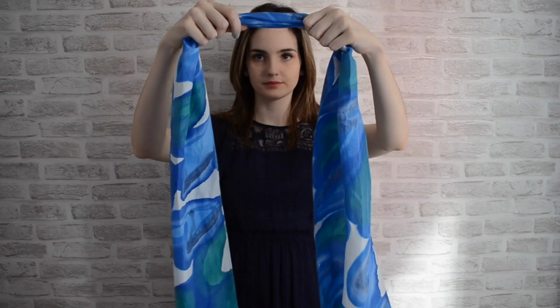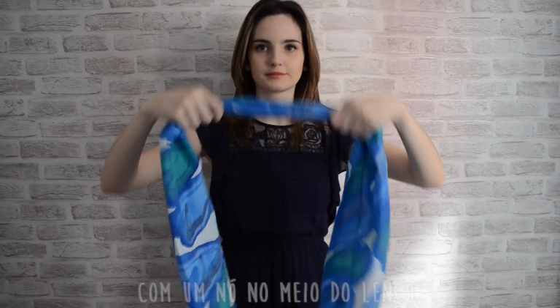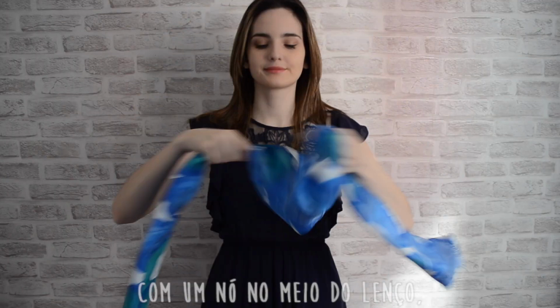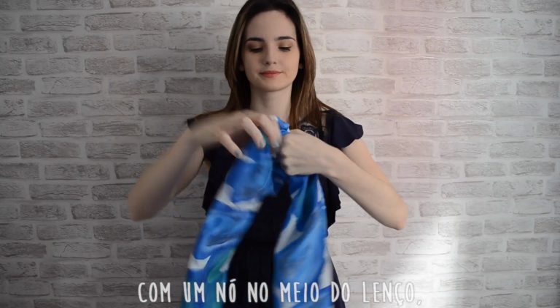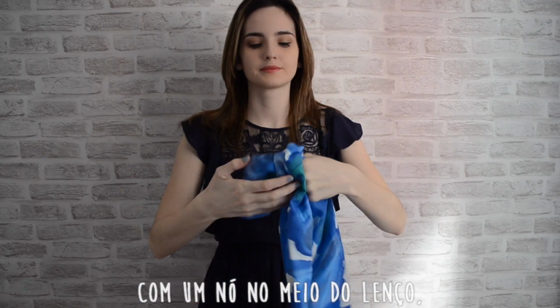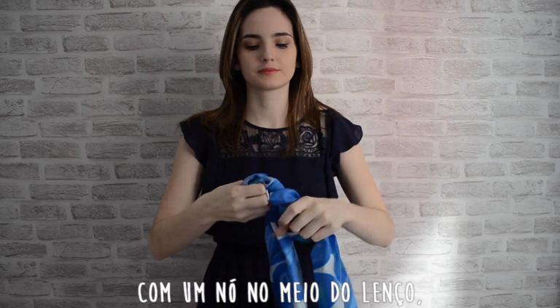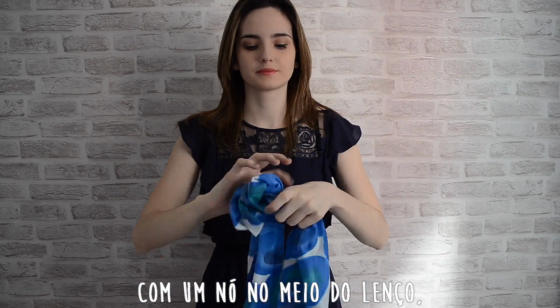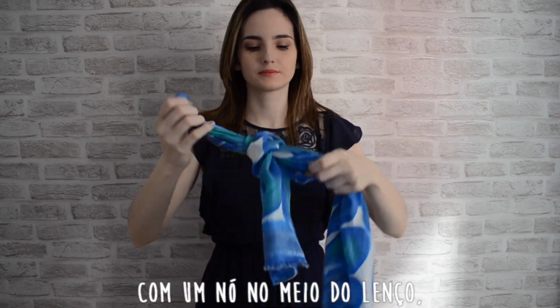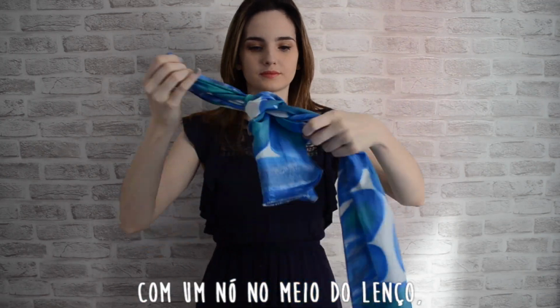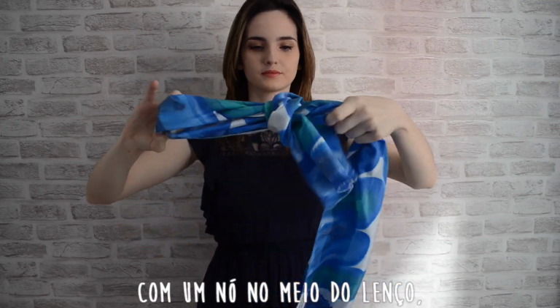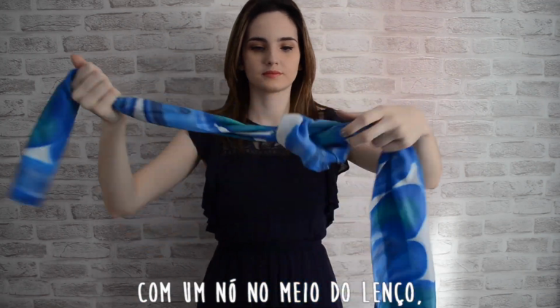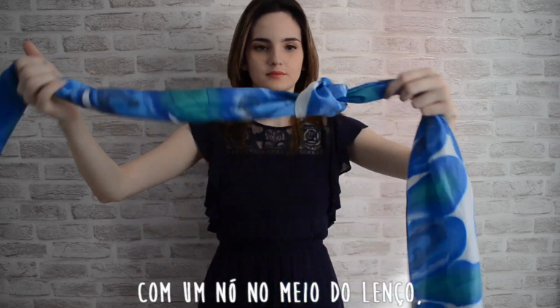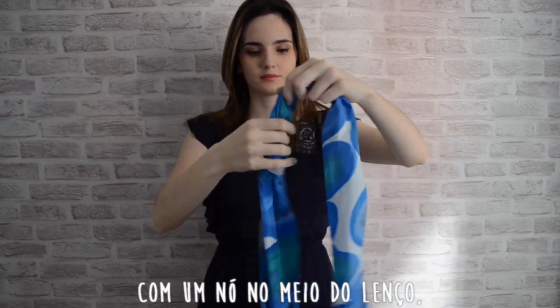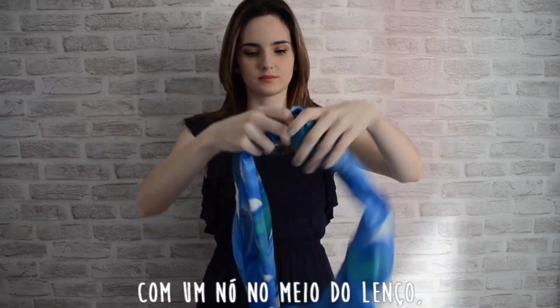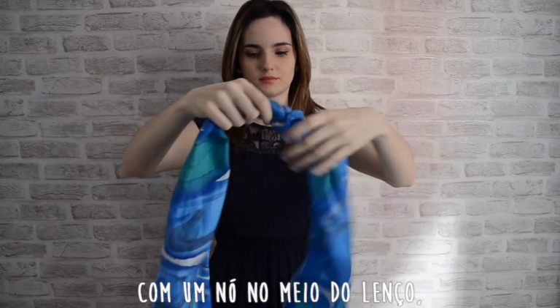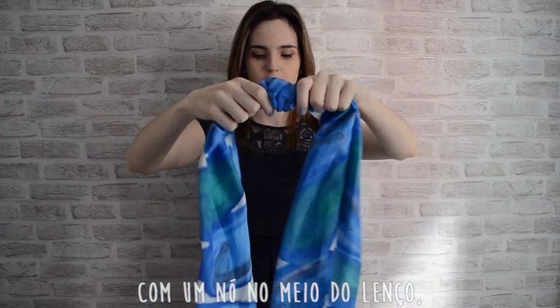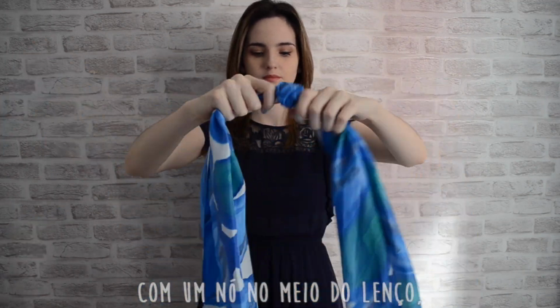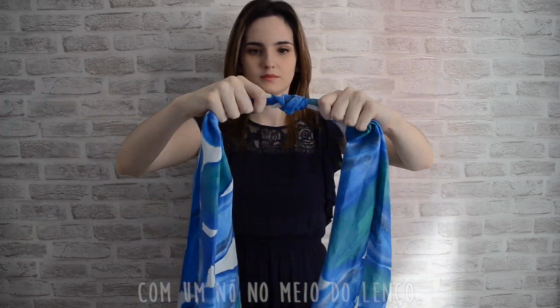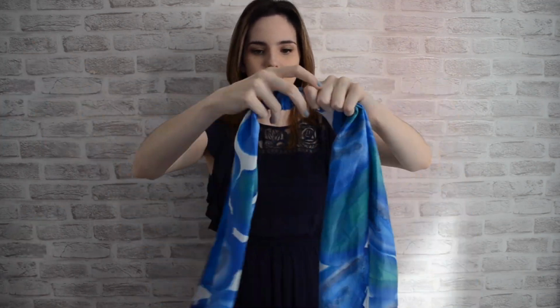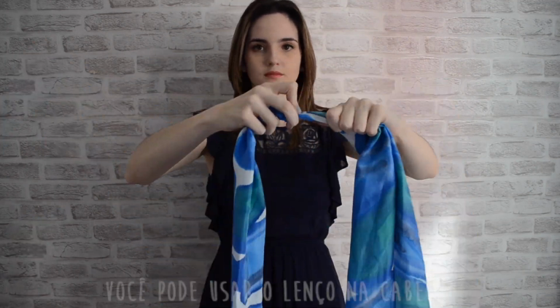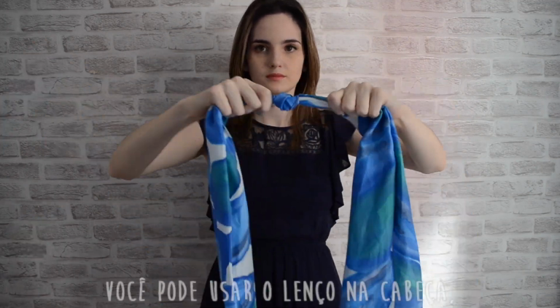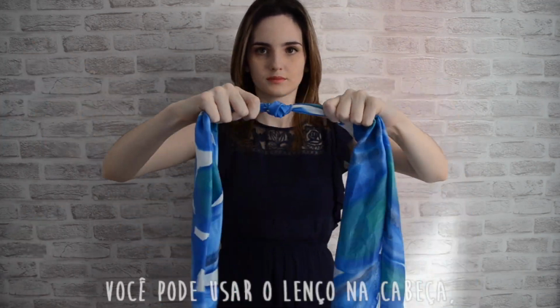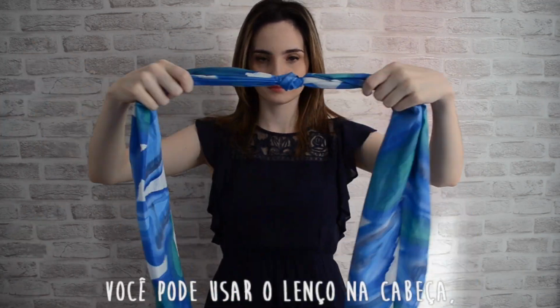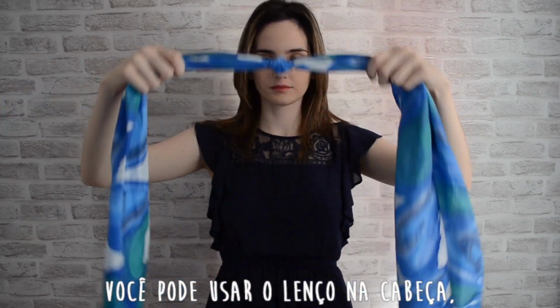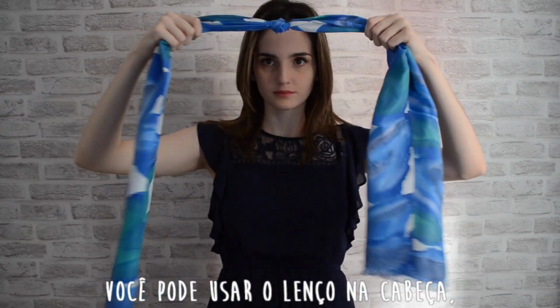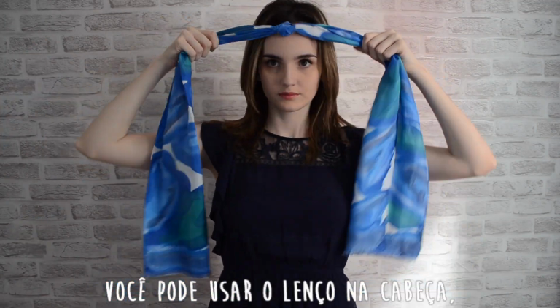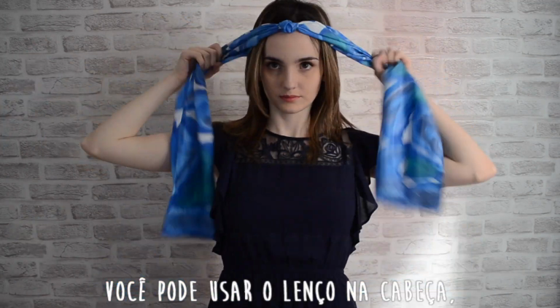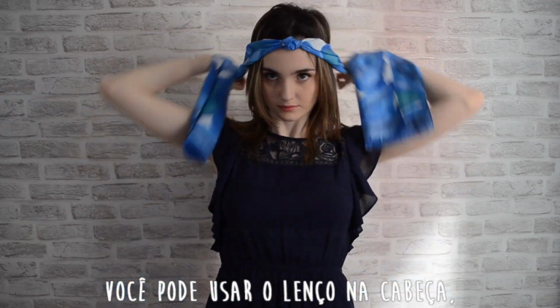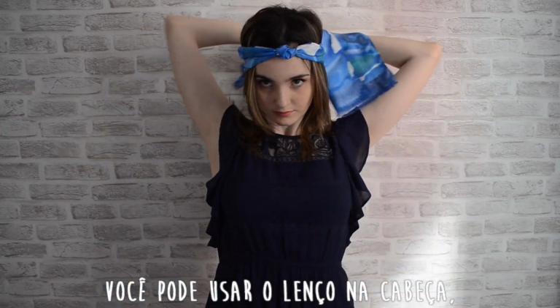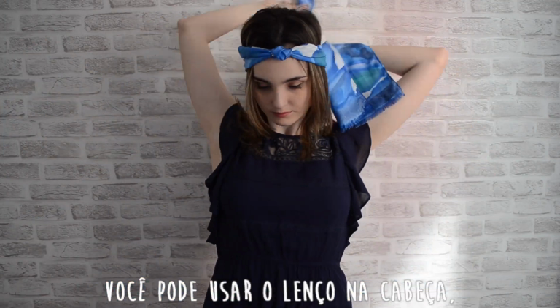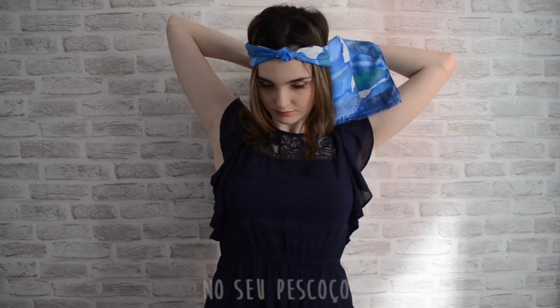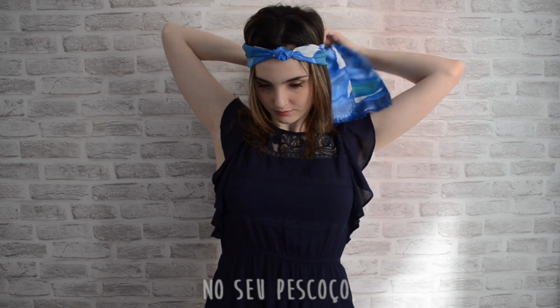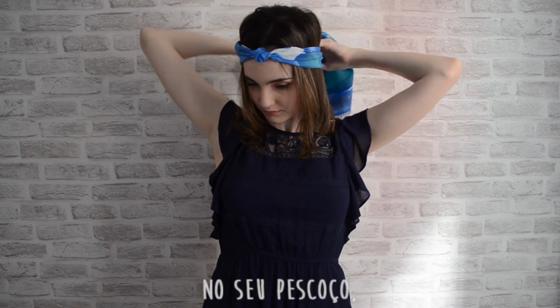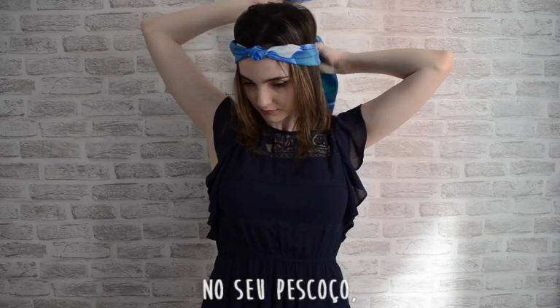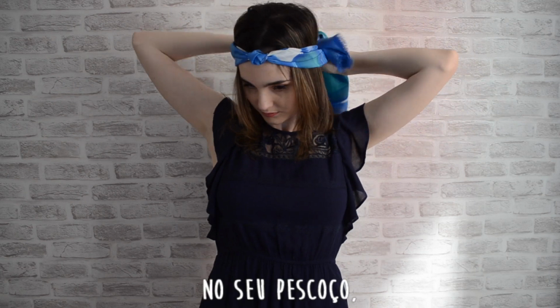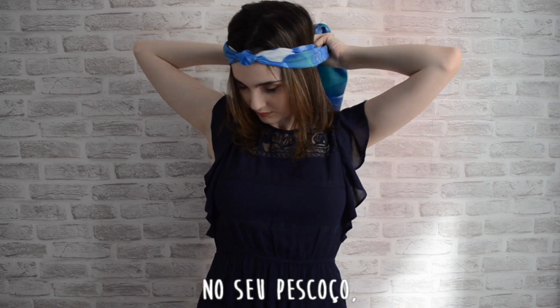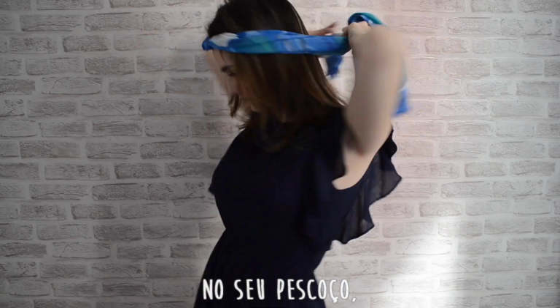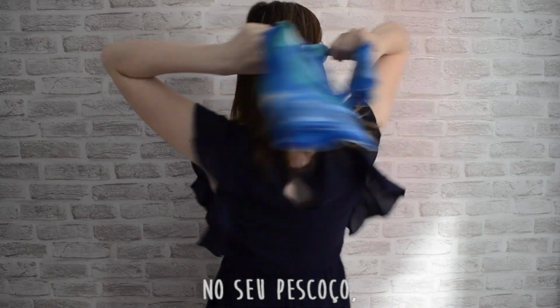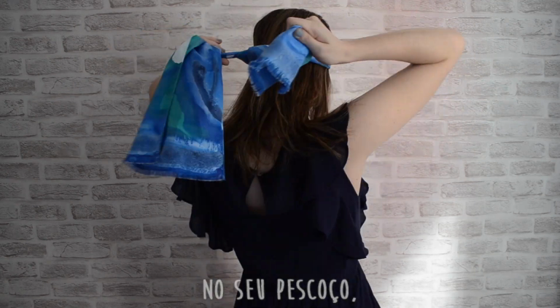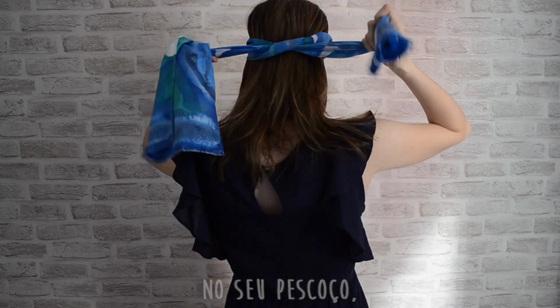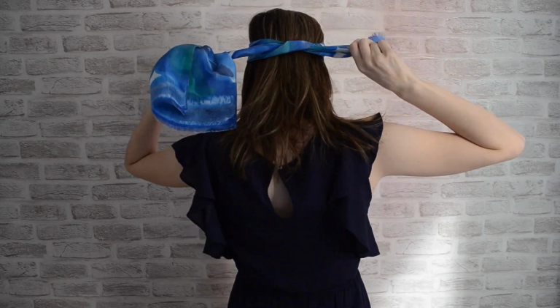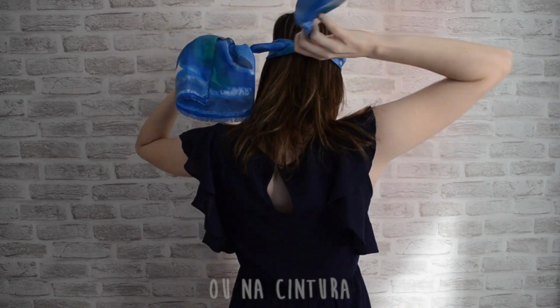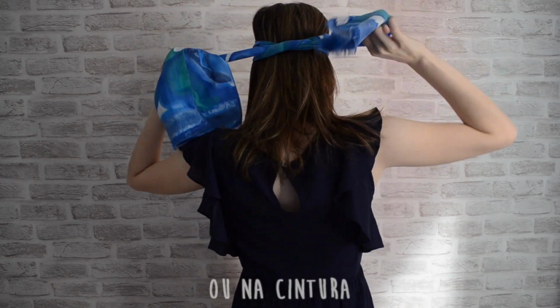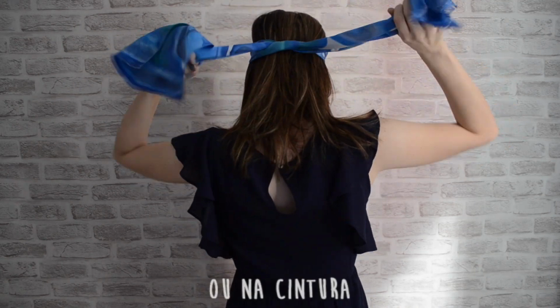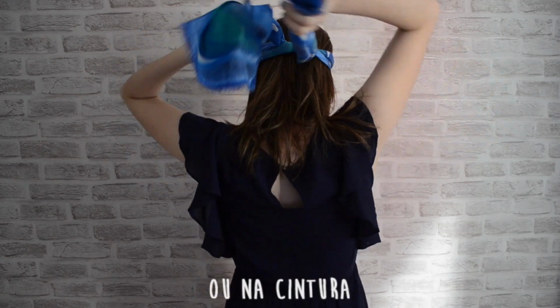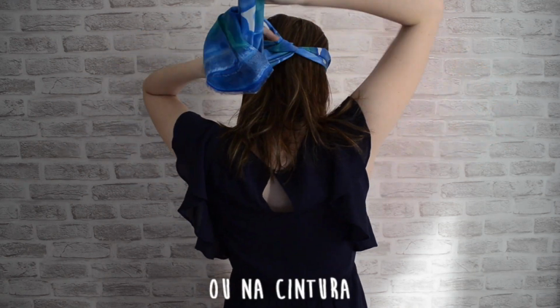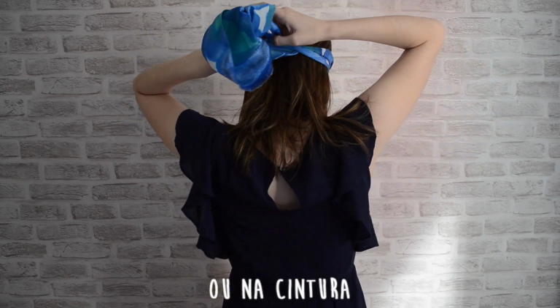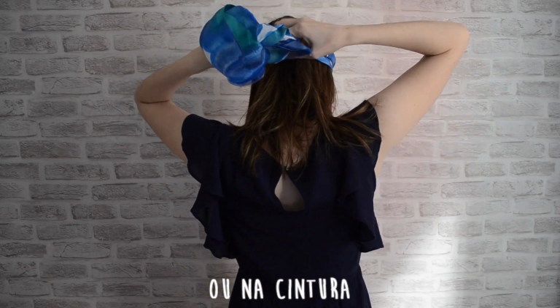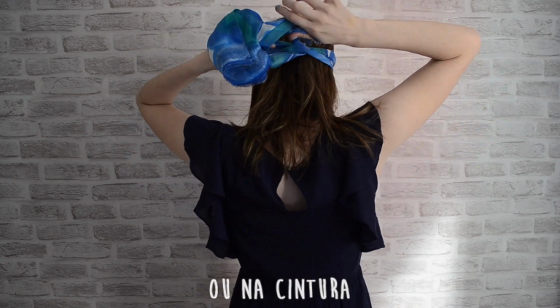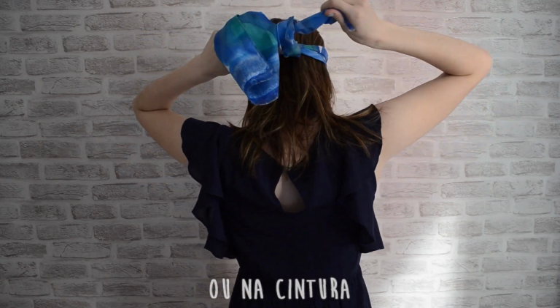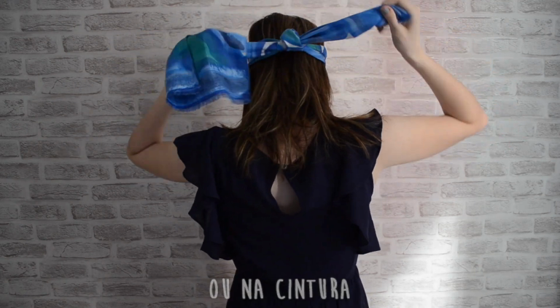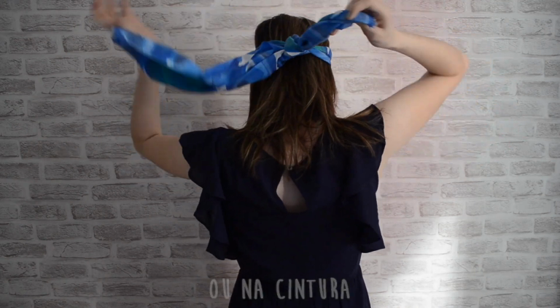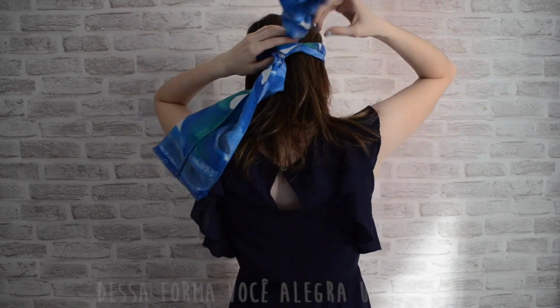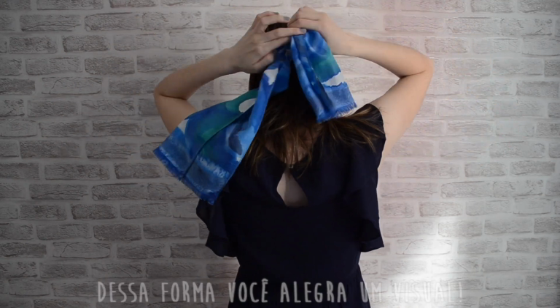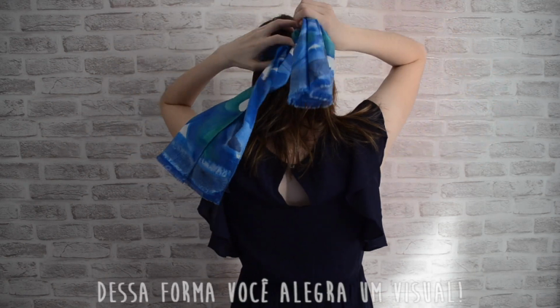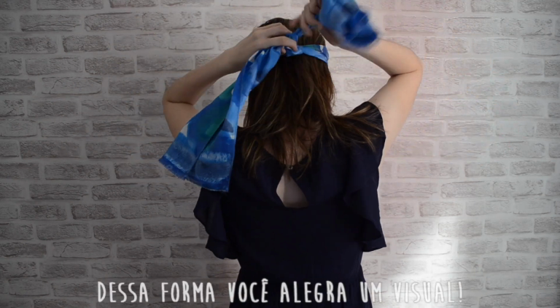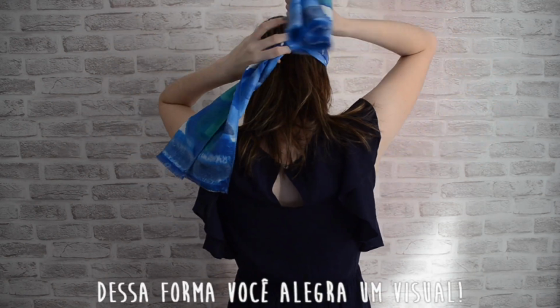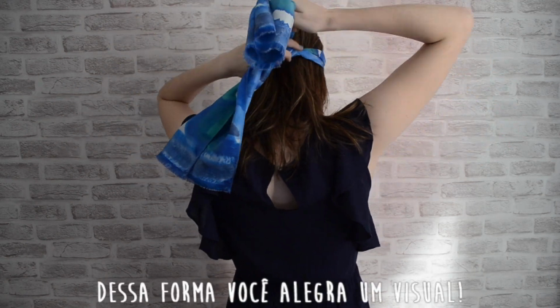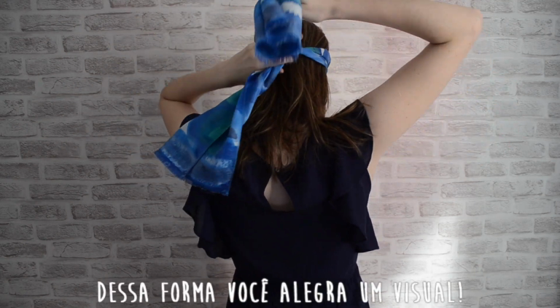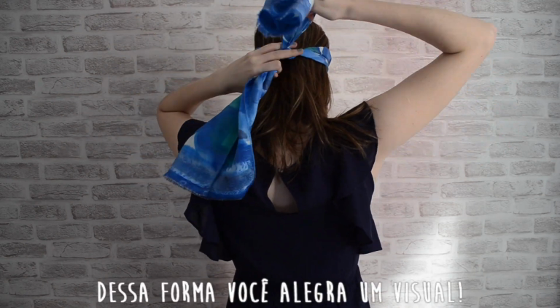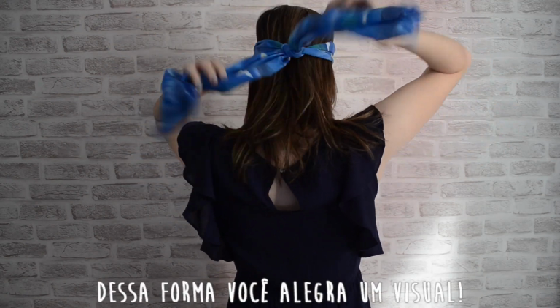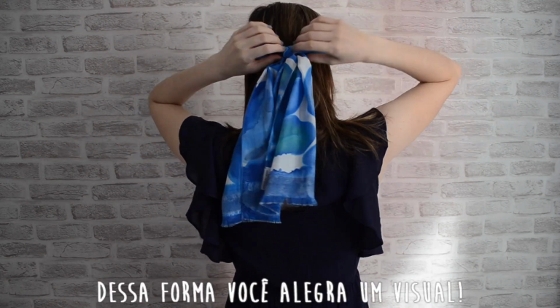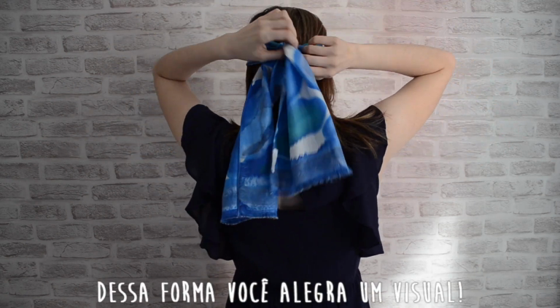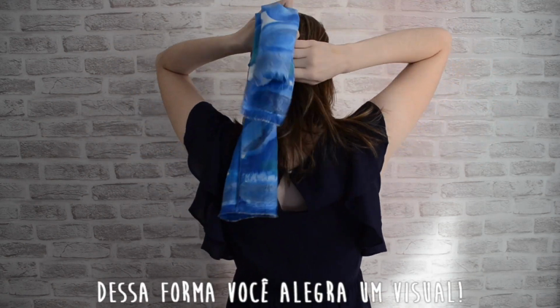With a knot in the middle of the scarf, you can wear it on your head, neck, or on your waist. This way you can cheer up an outfit.